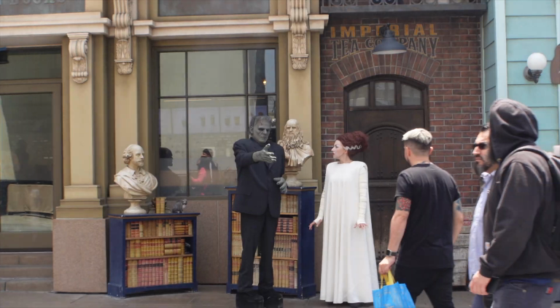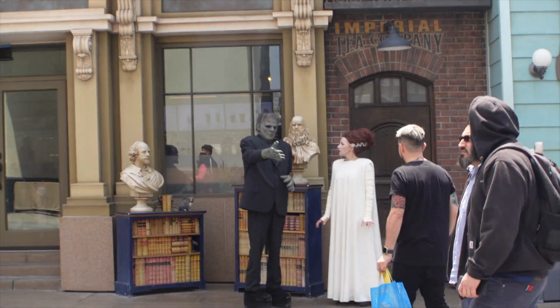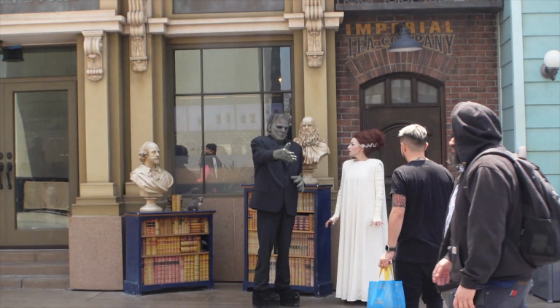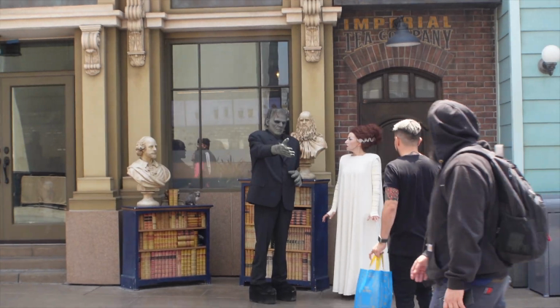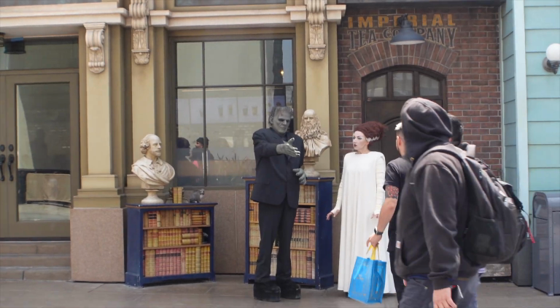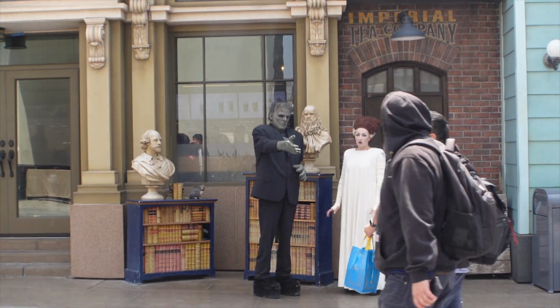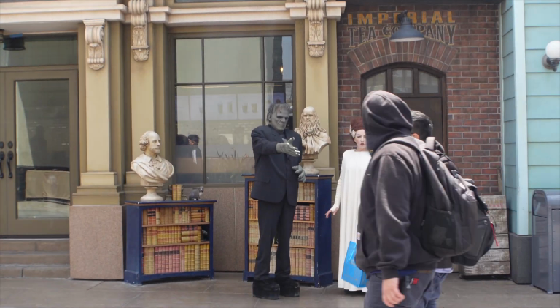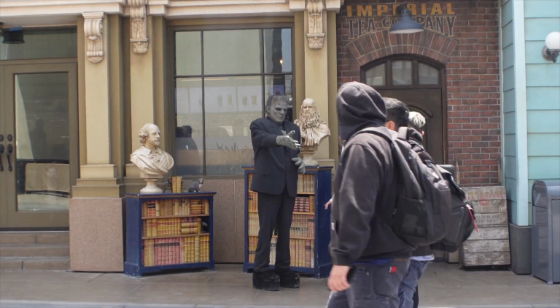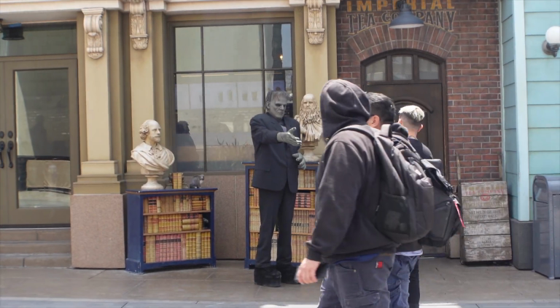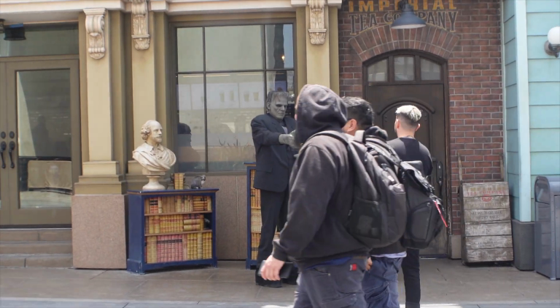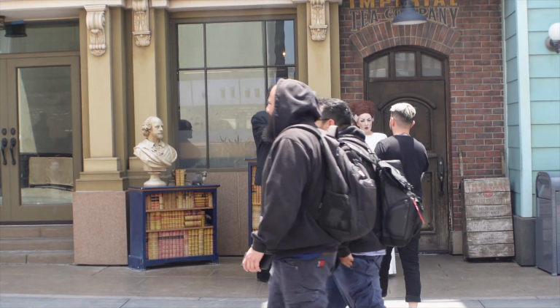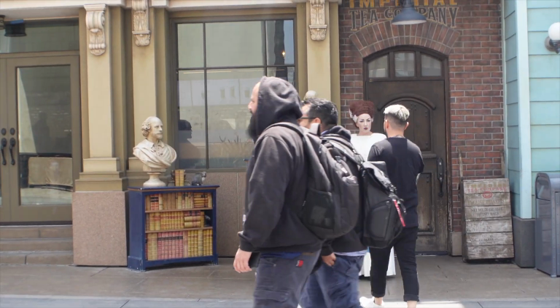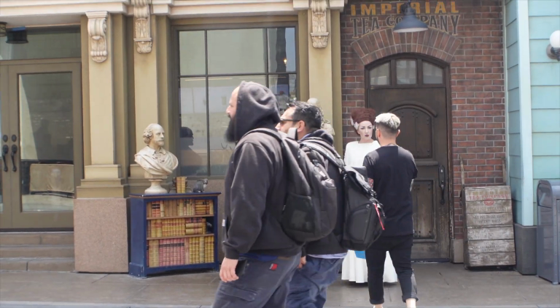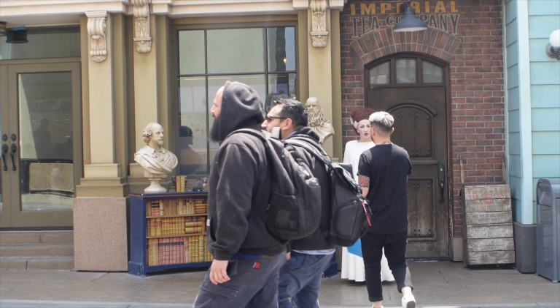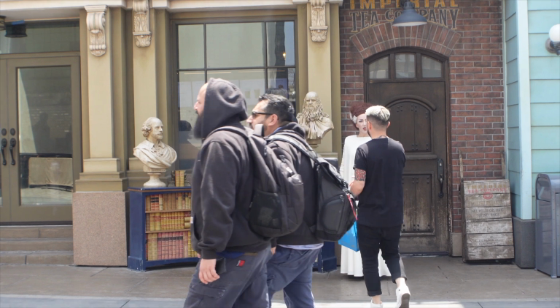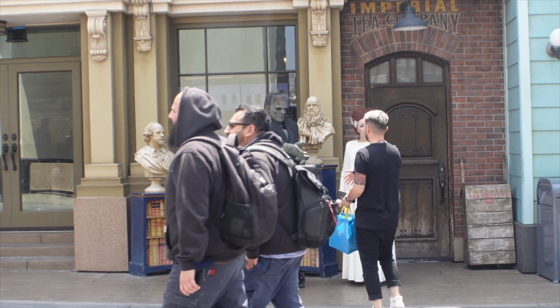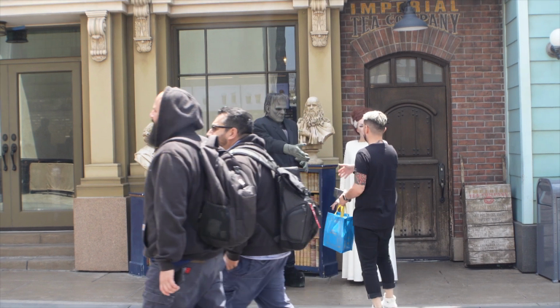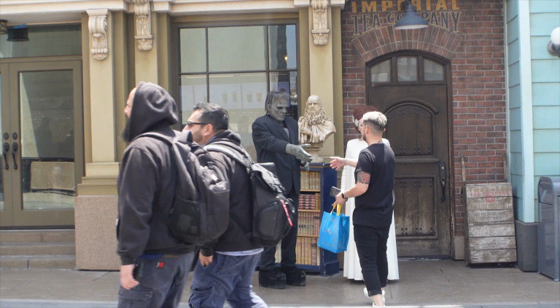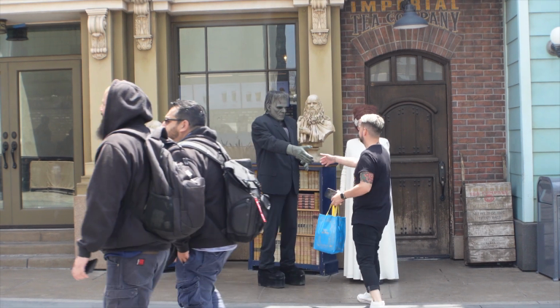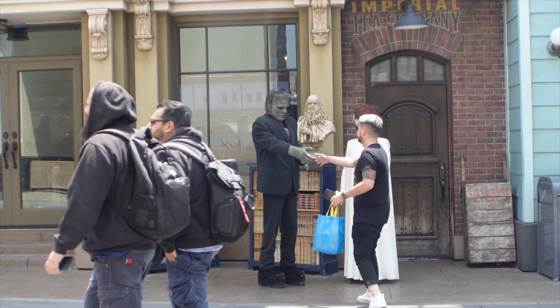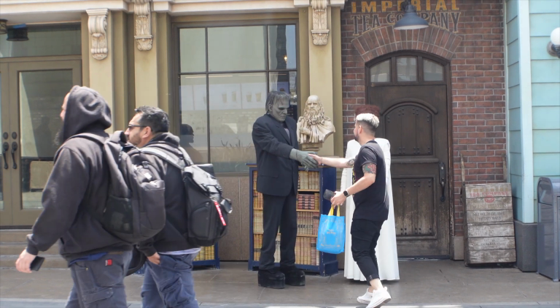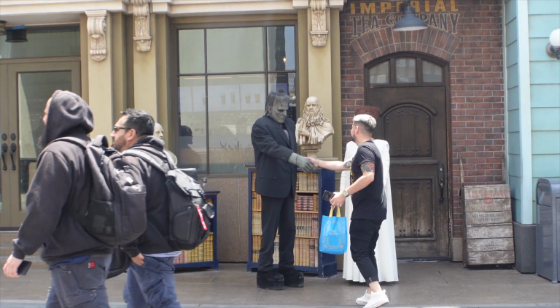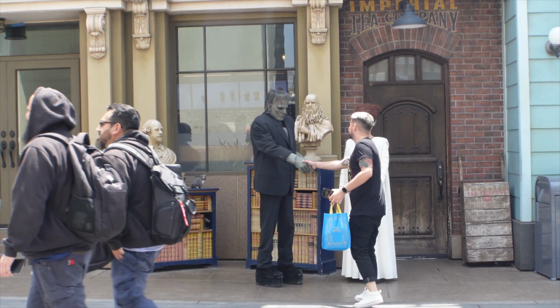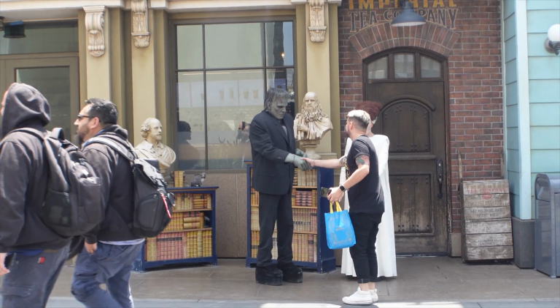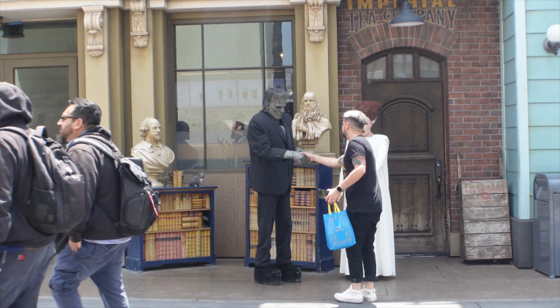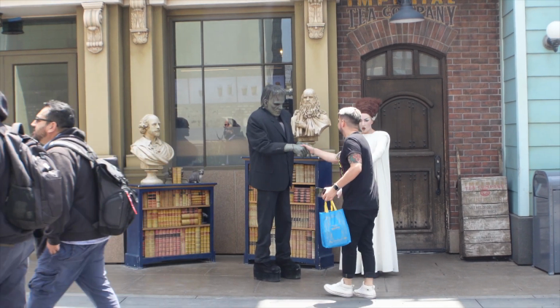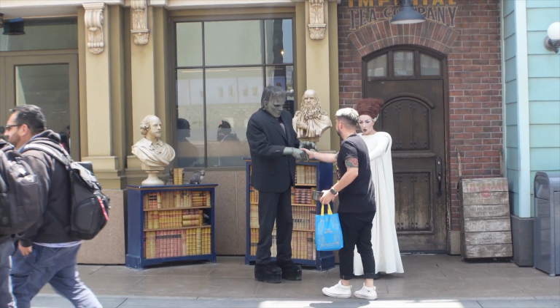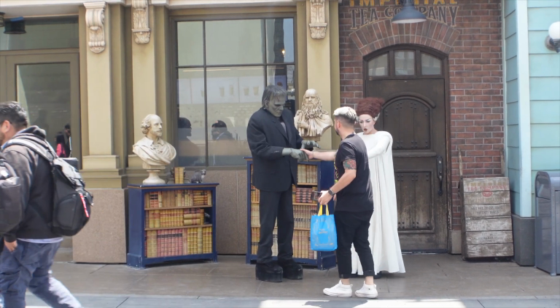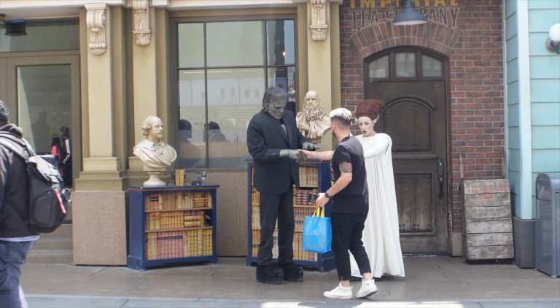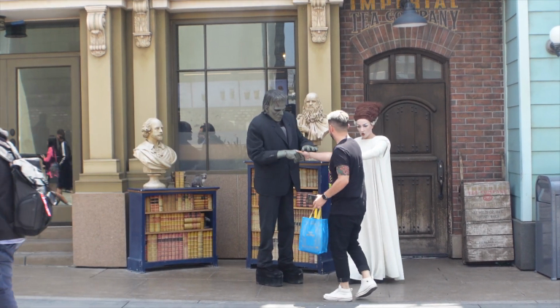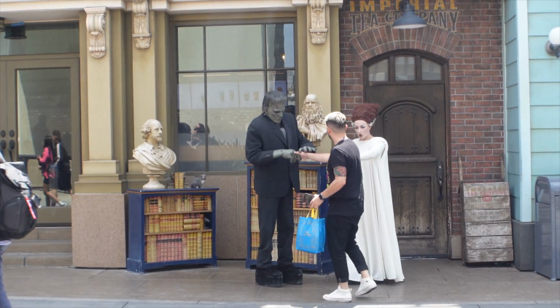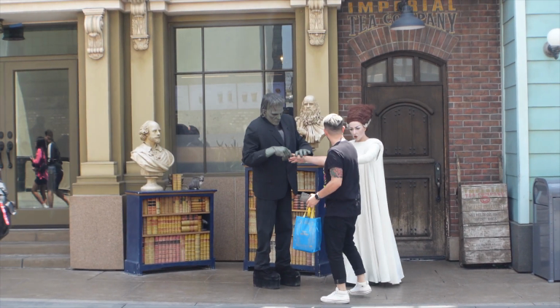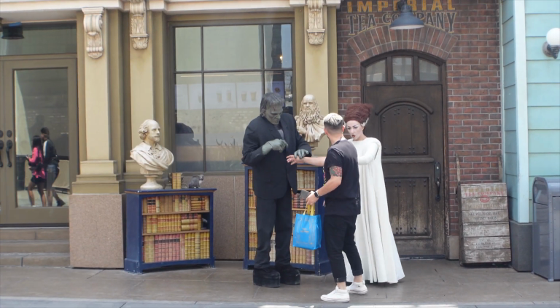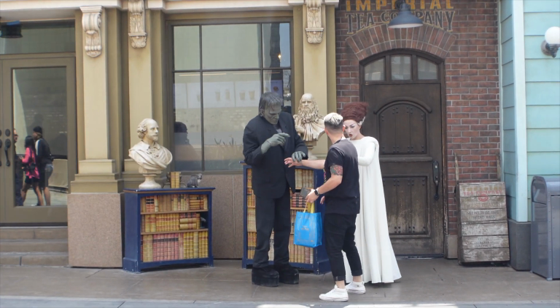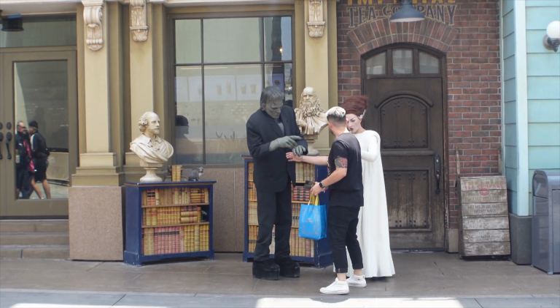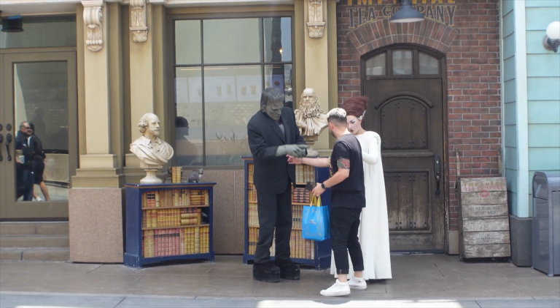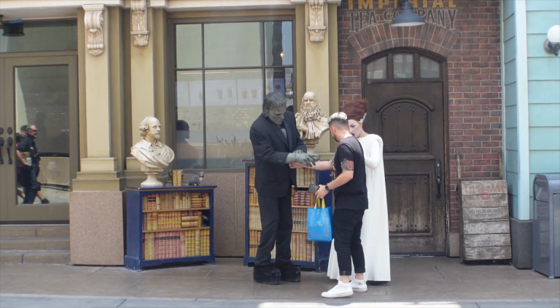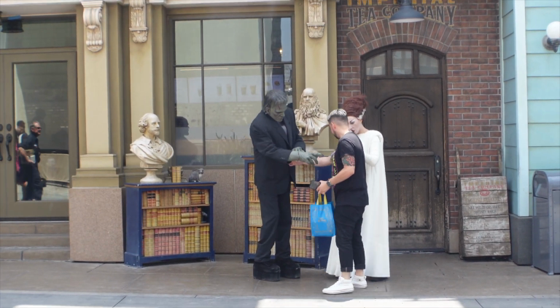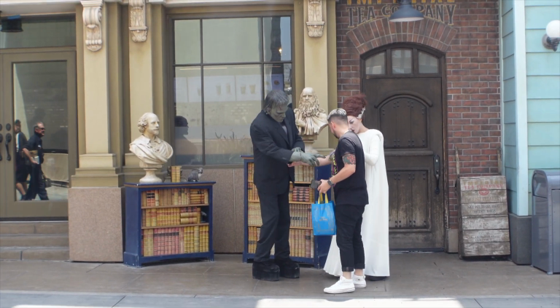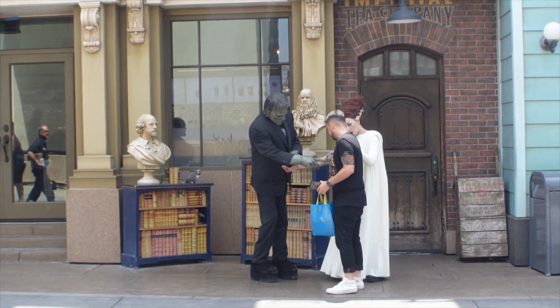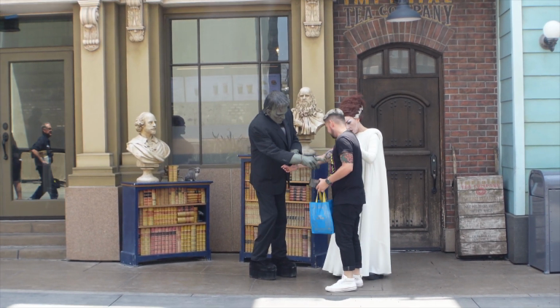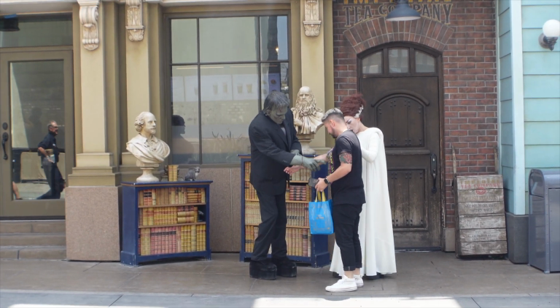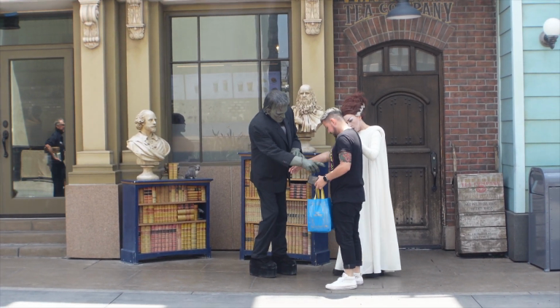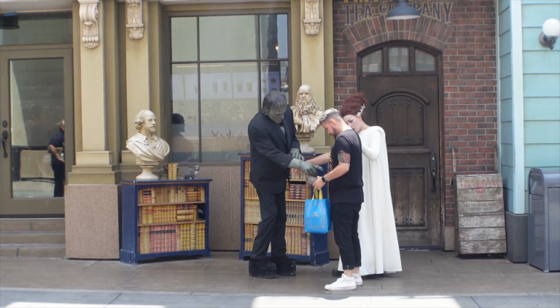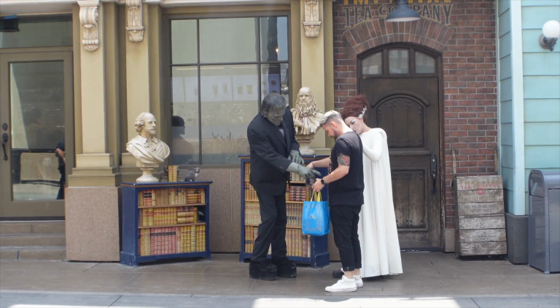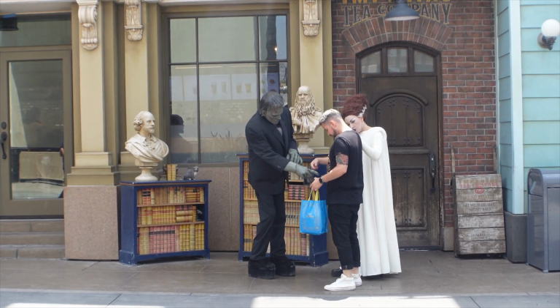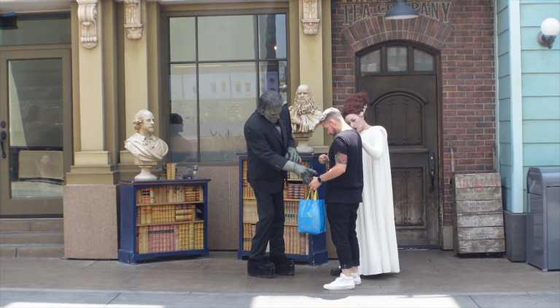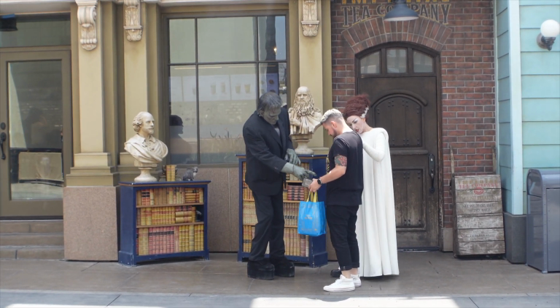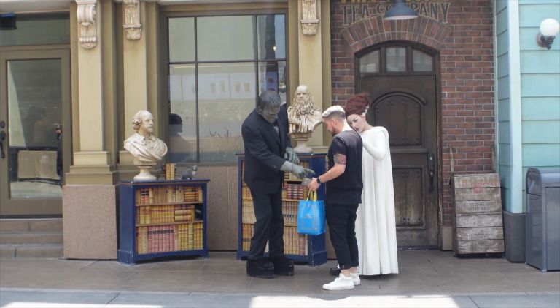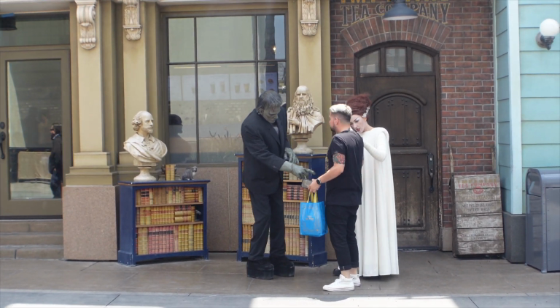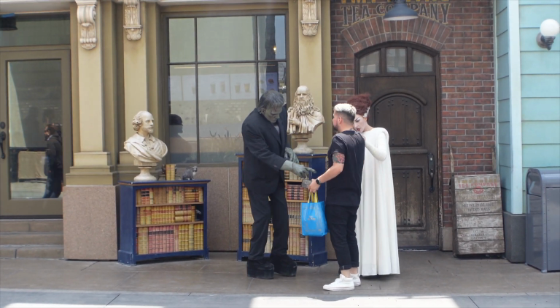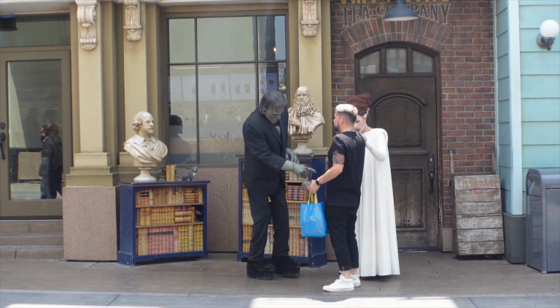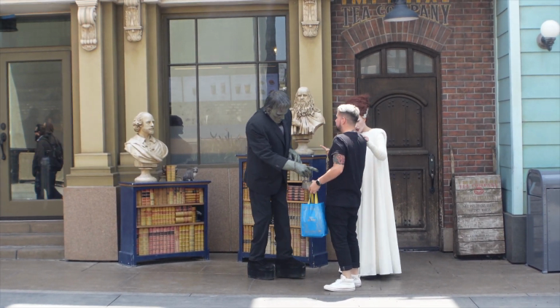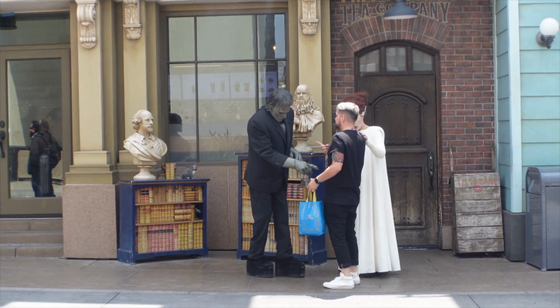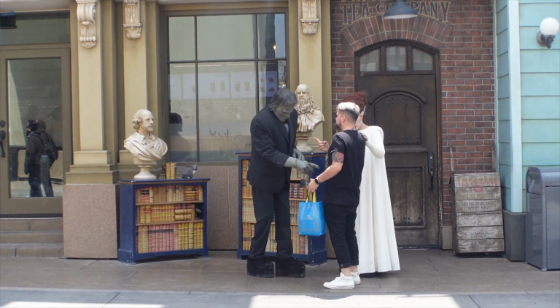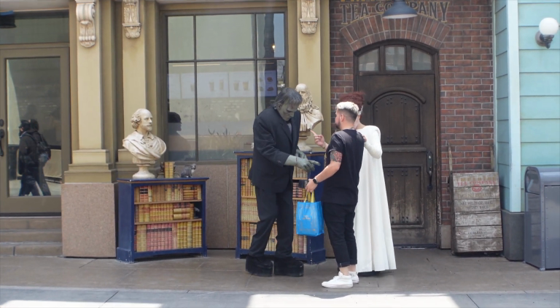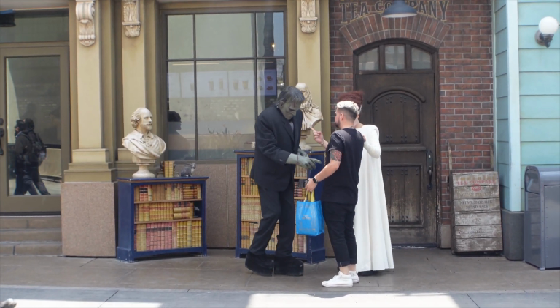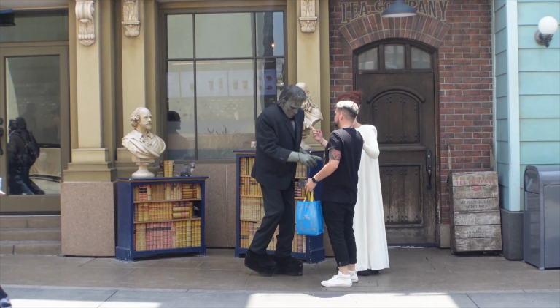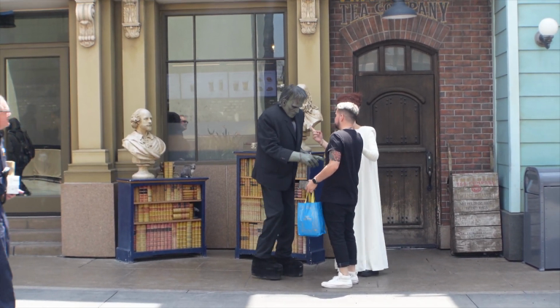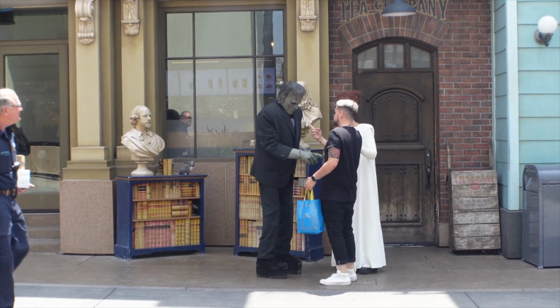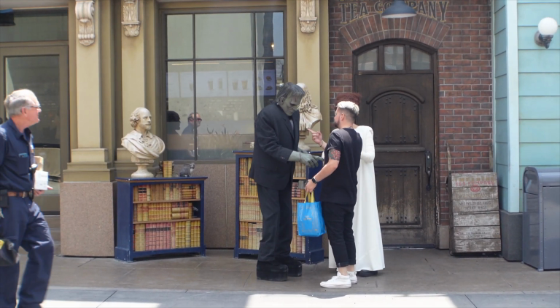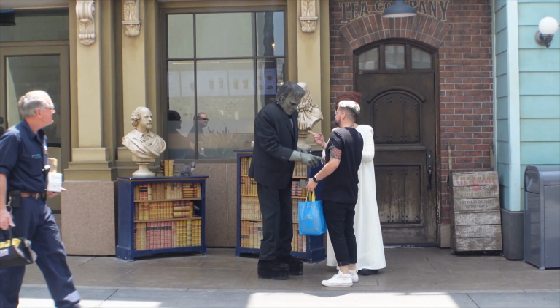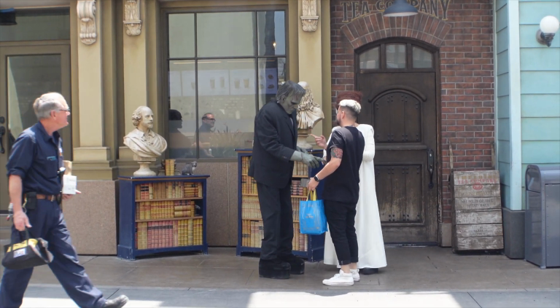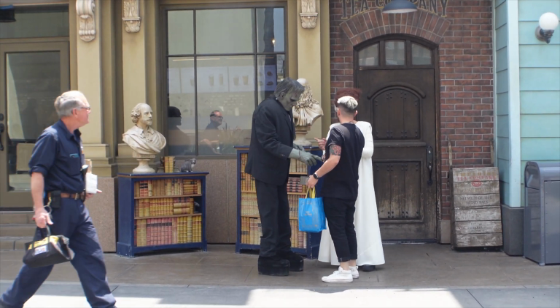We got the Bride and Frankenstein out today — always a fan favorite. They're just hilarious. Look at them.